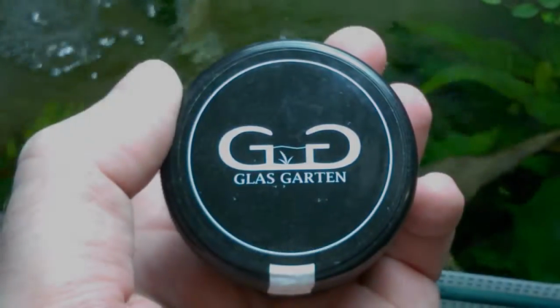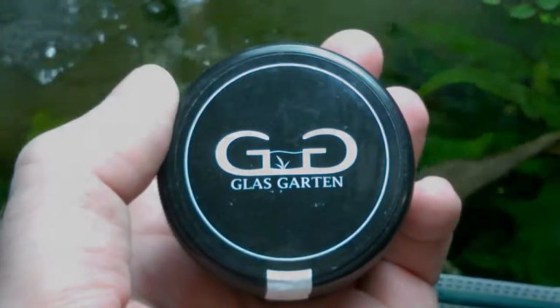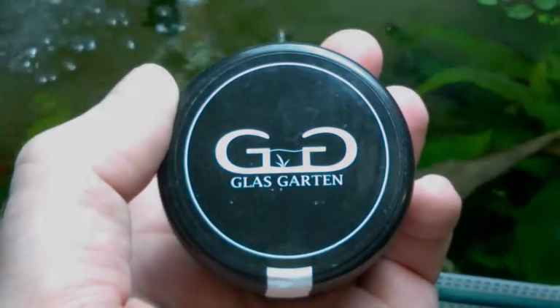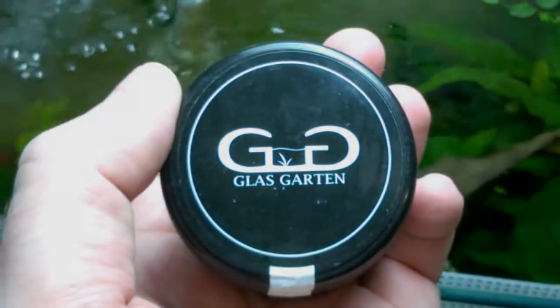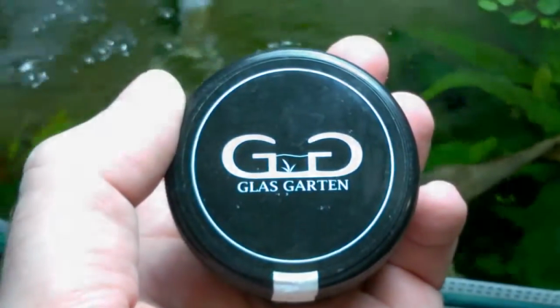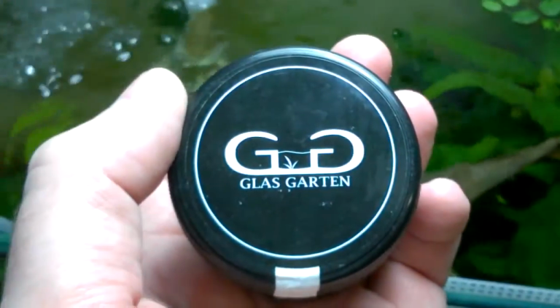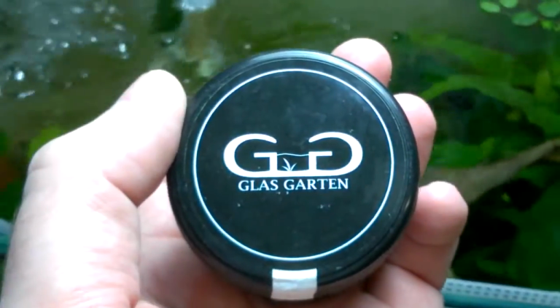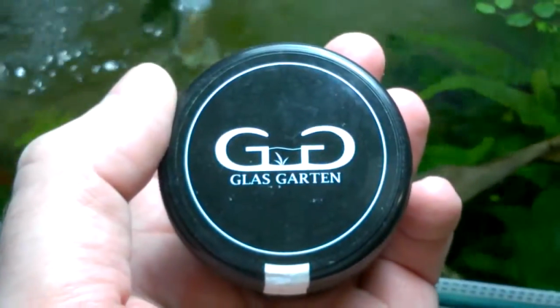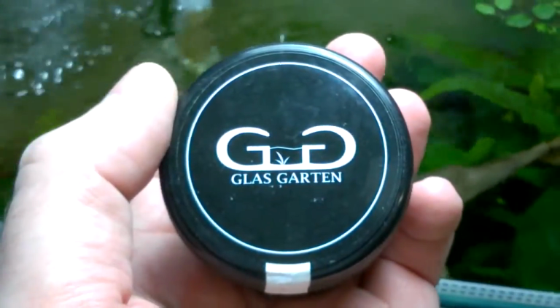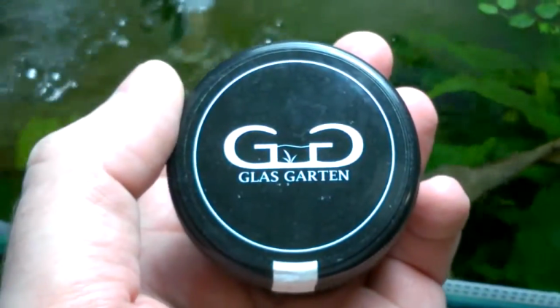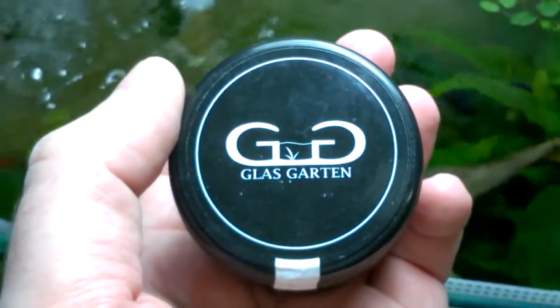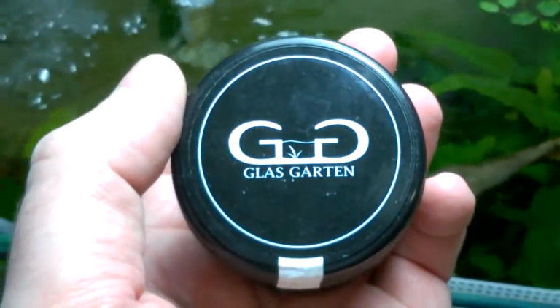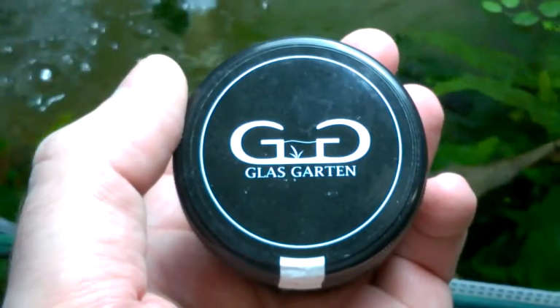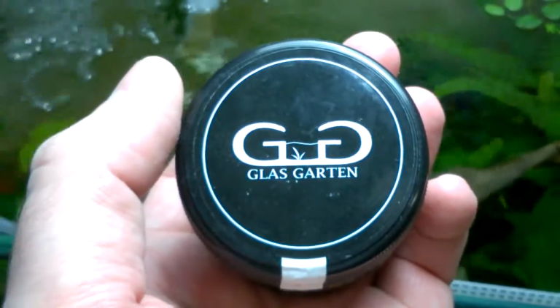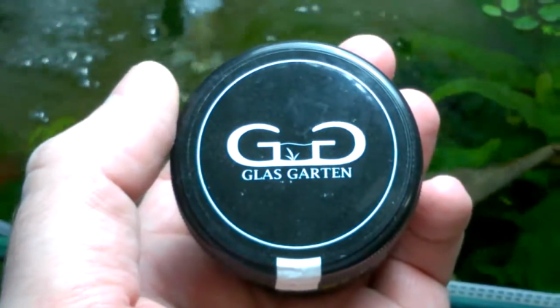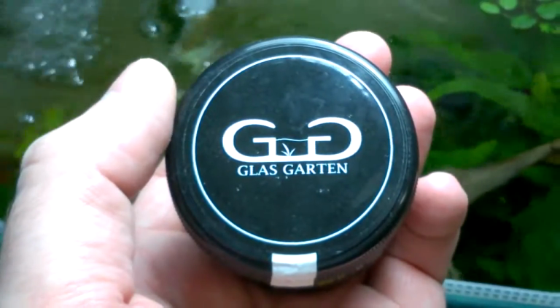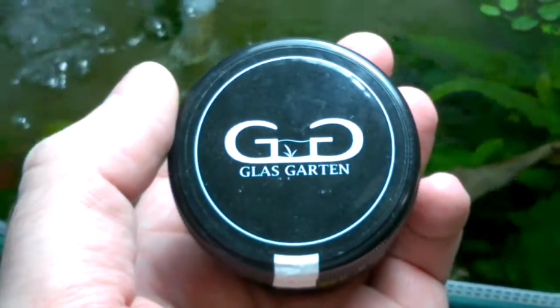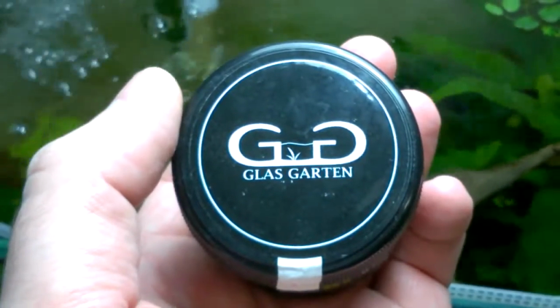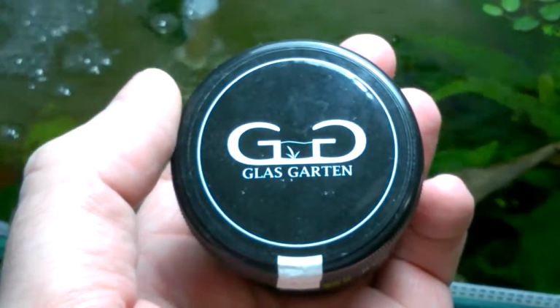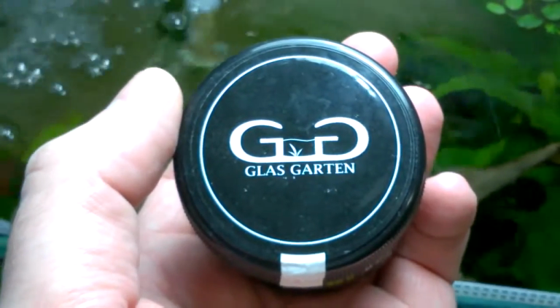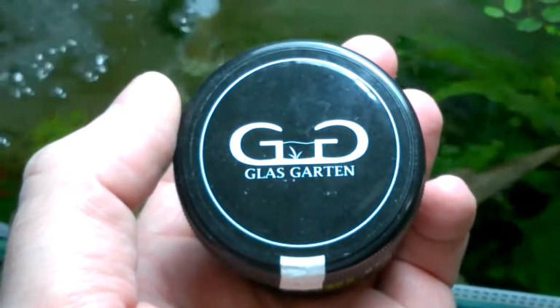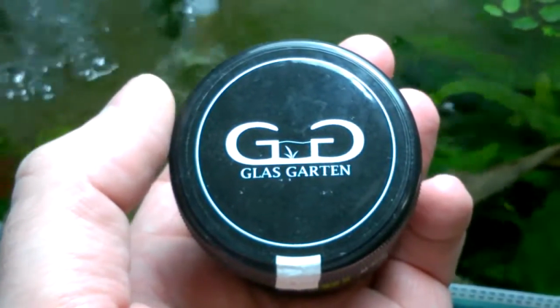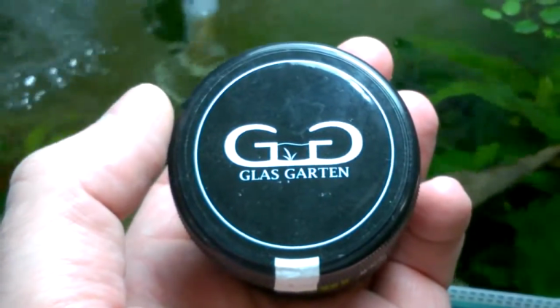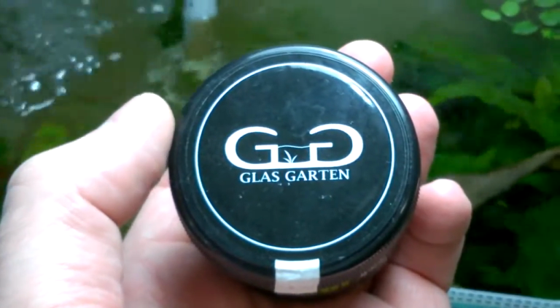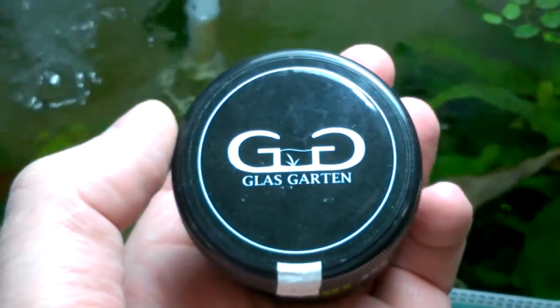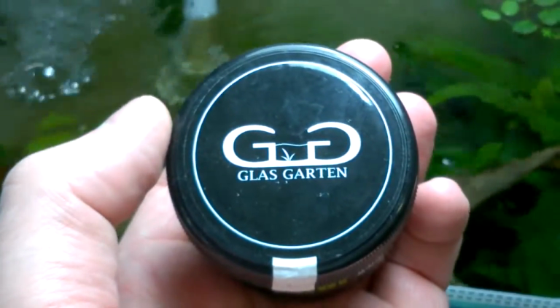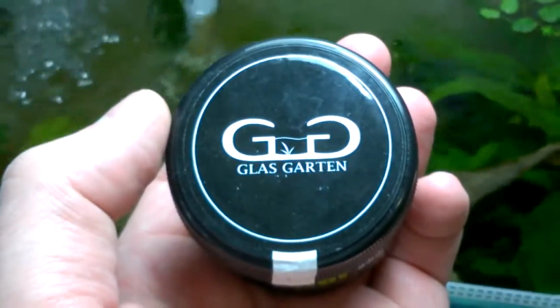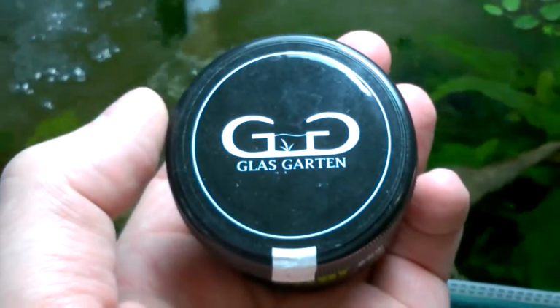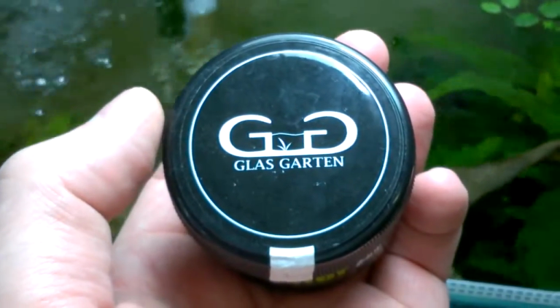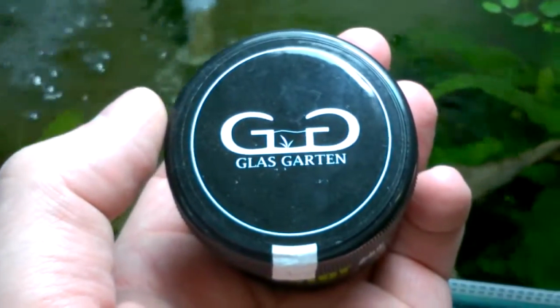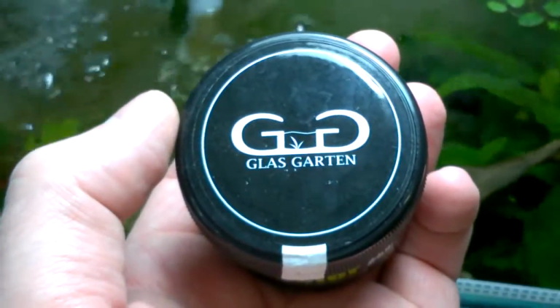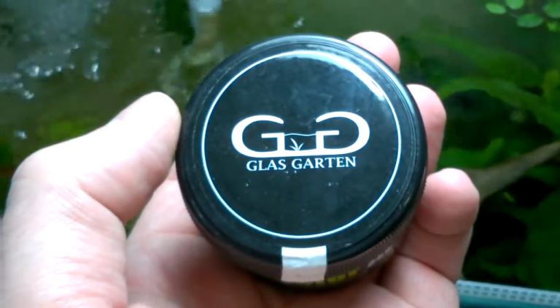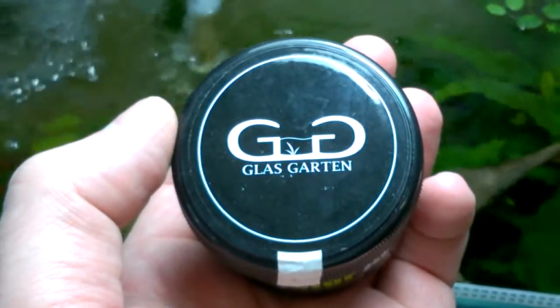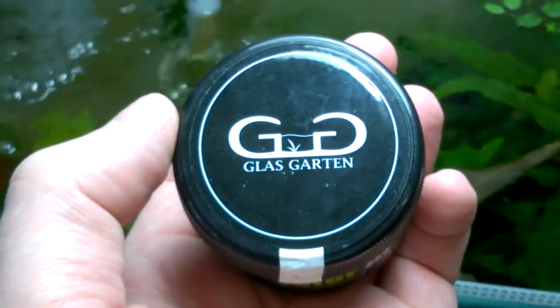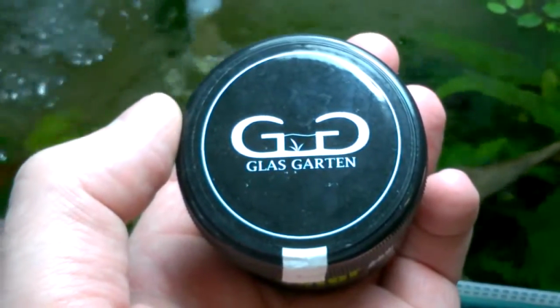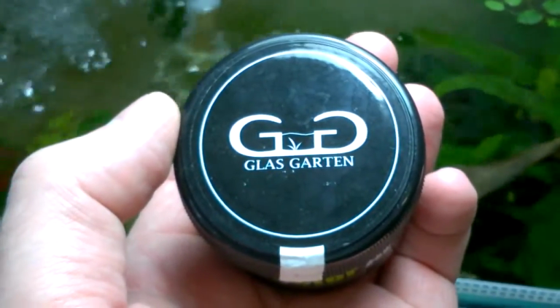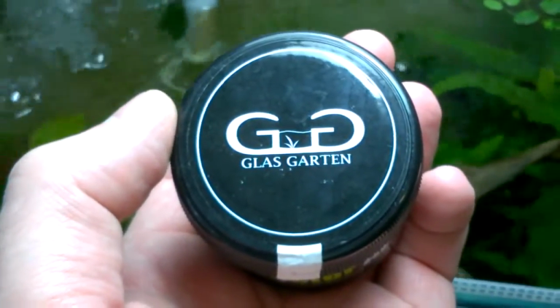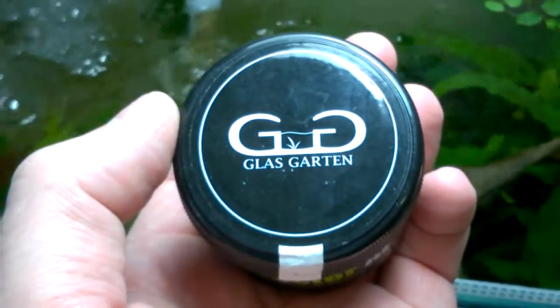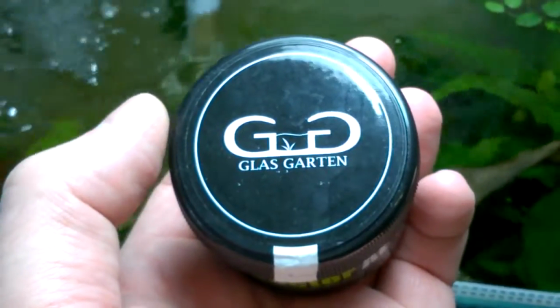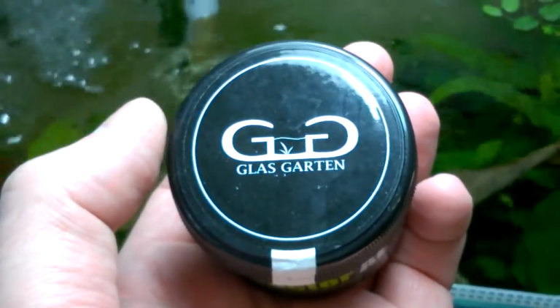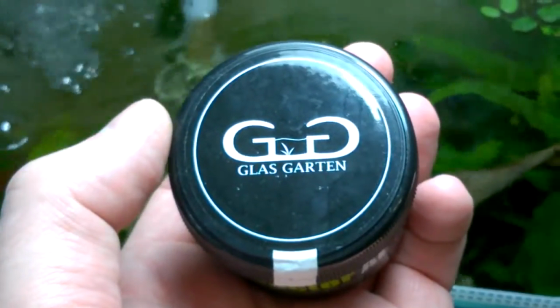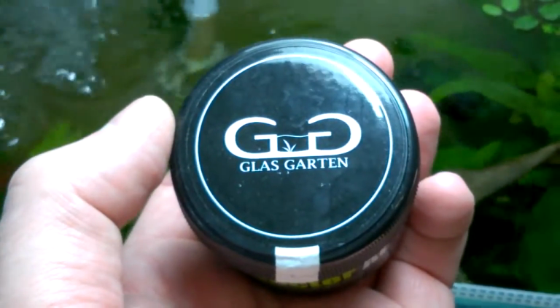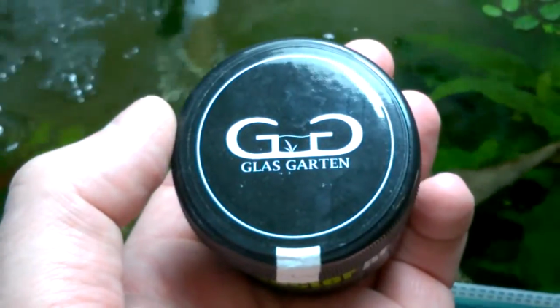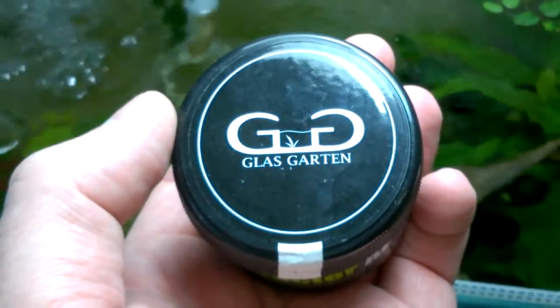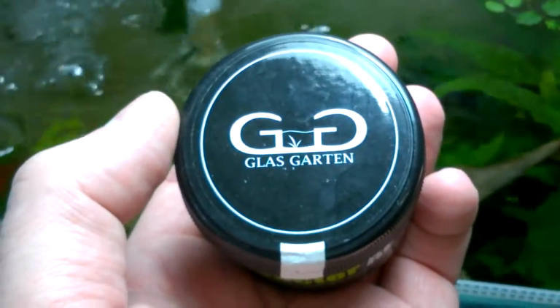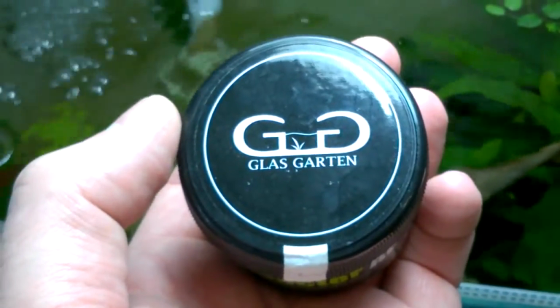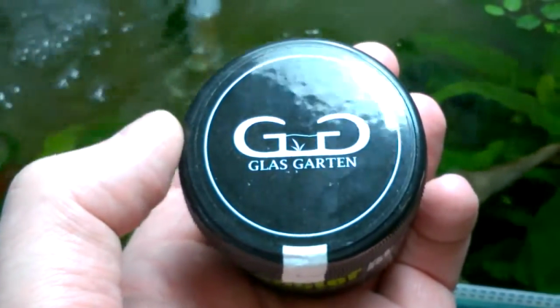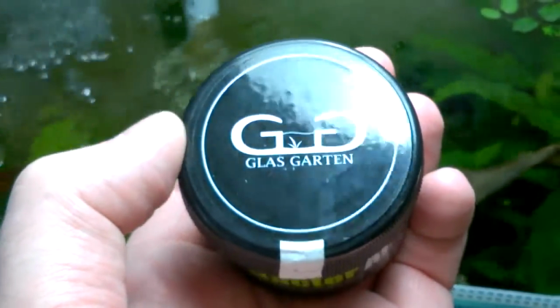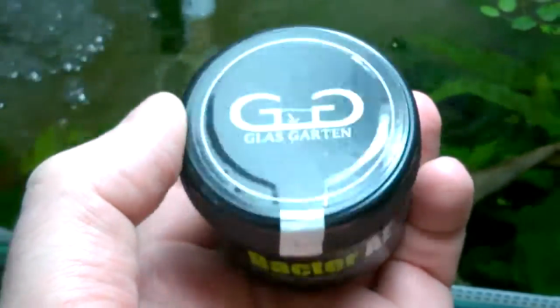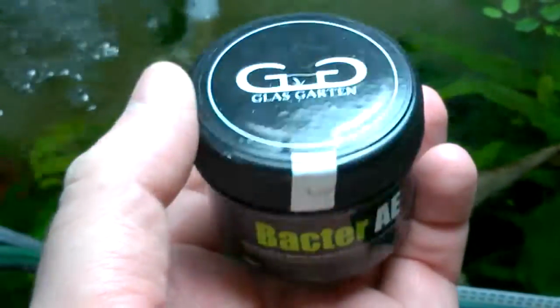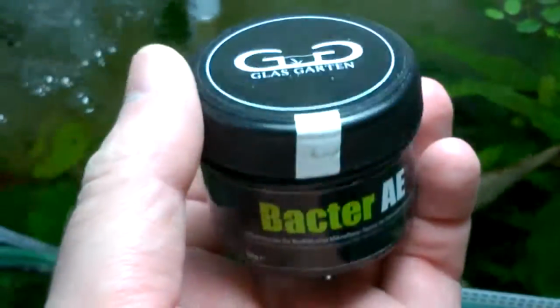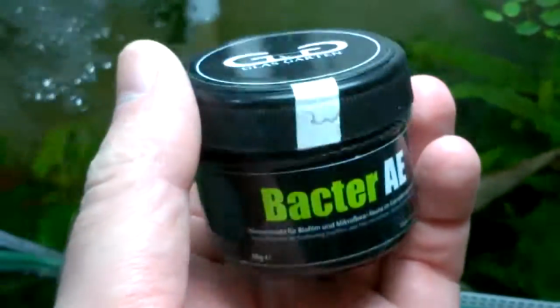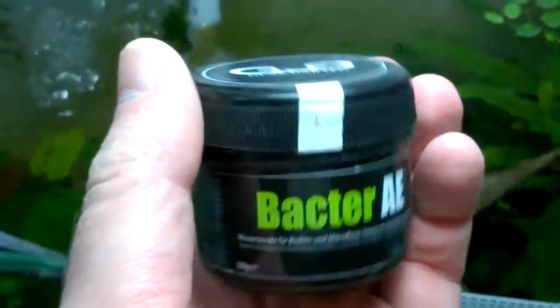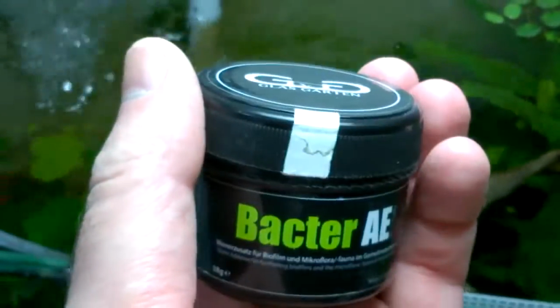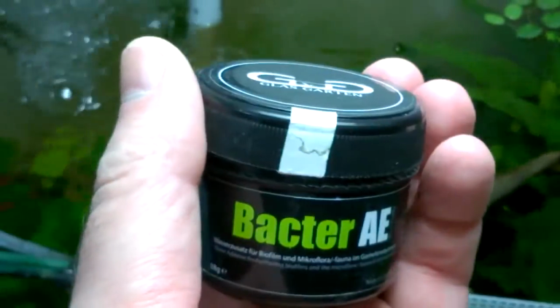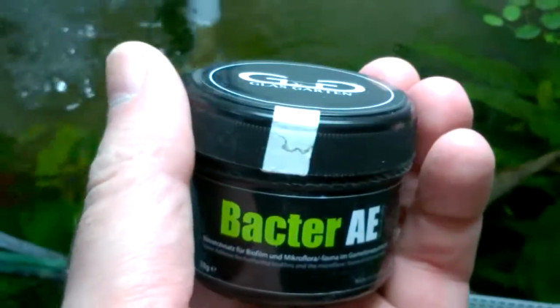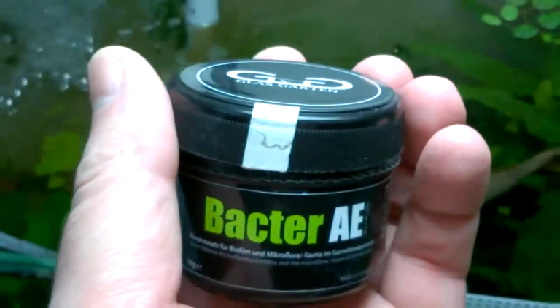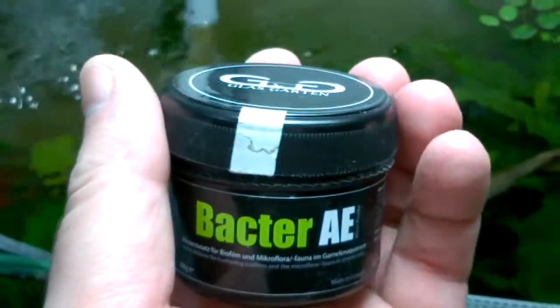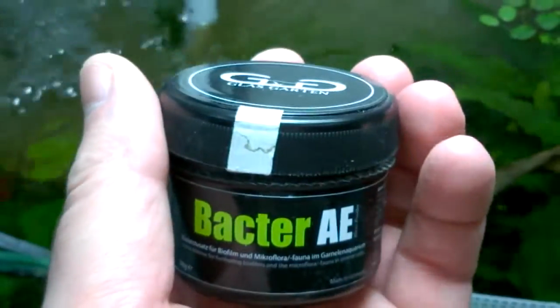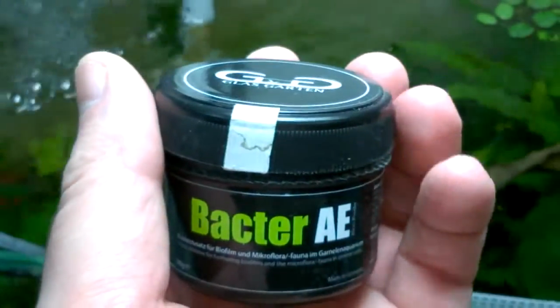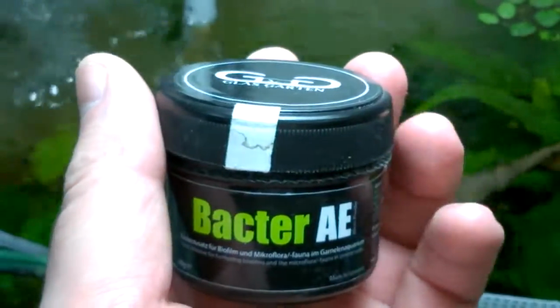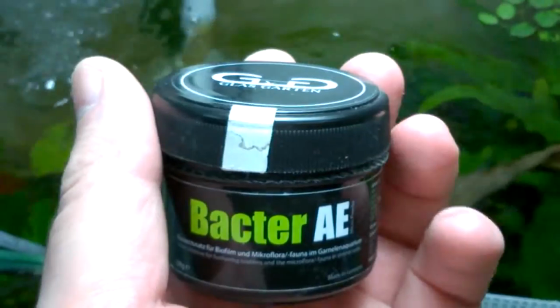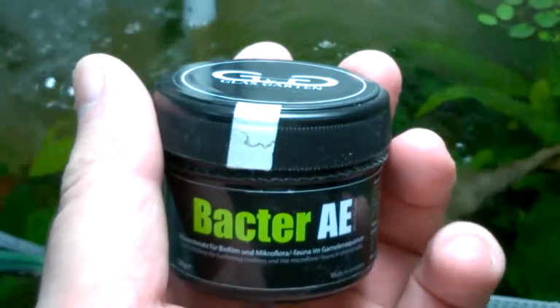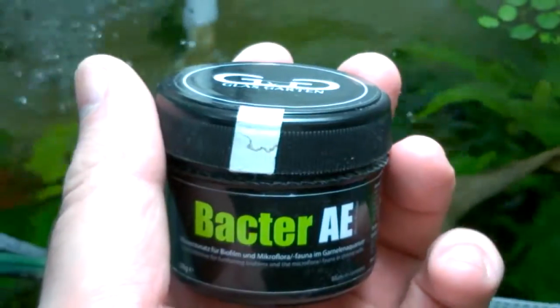Hello YouTube, this is another product review for a product called Glass Gartens Bacter AE.